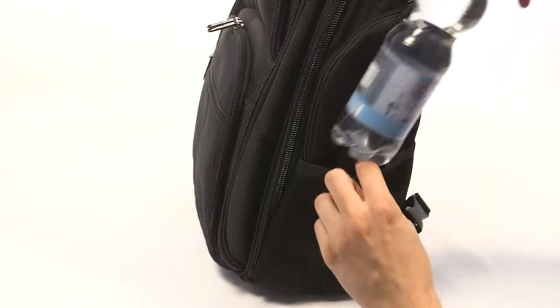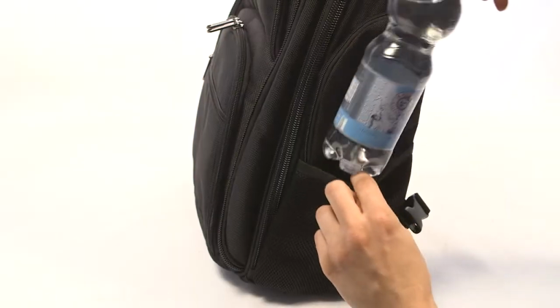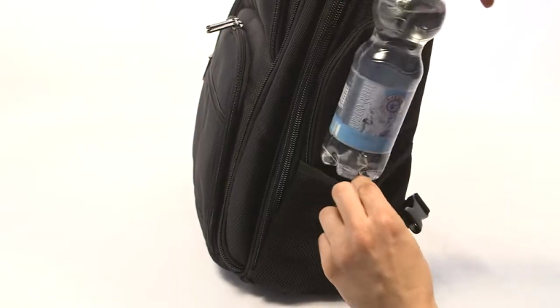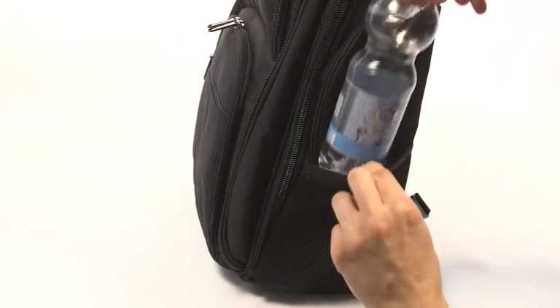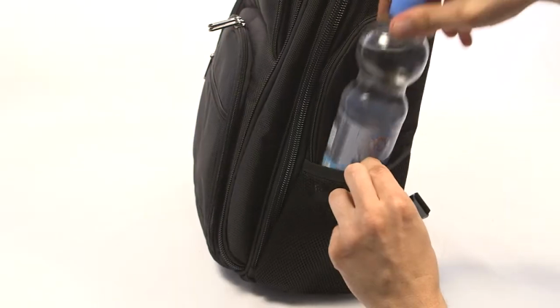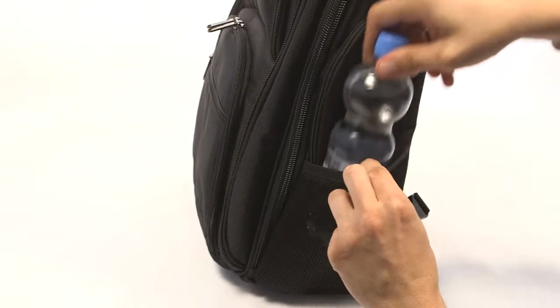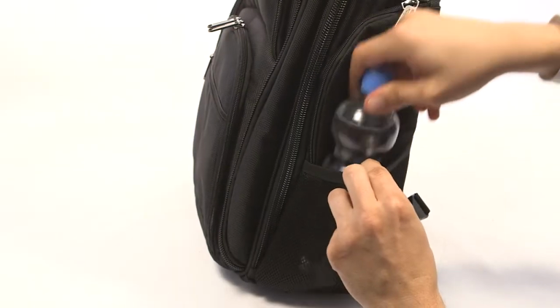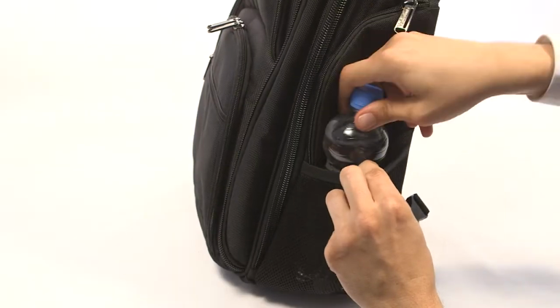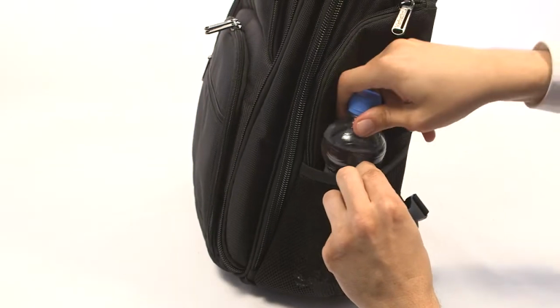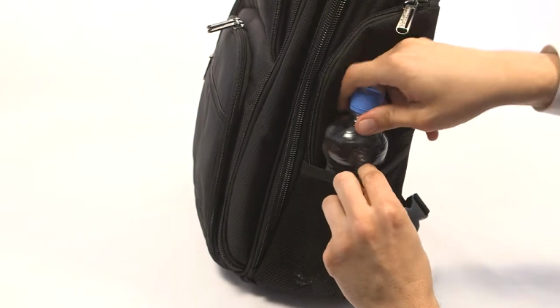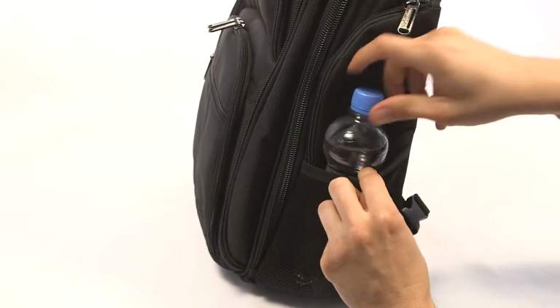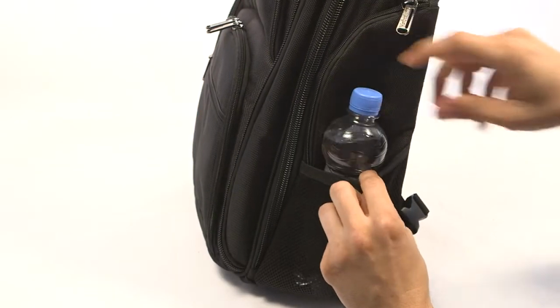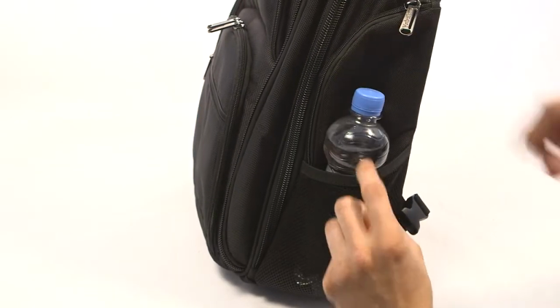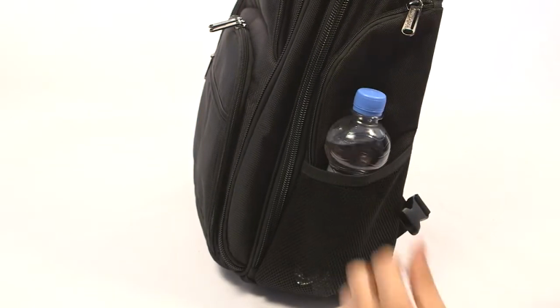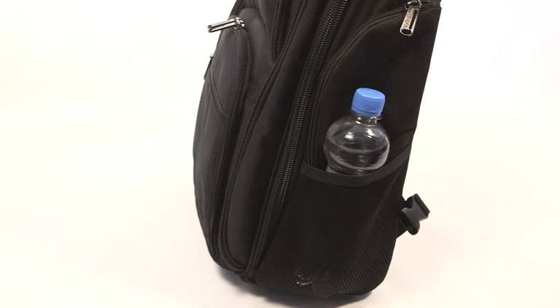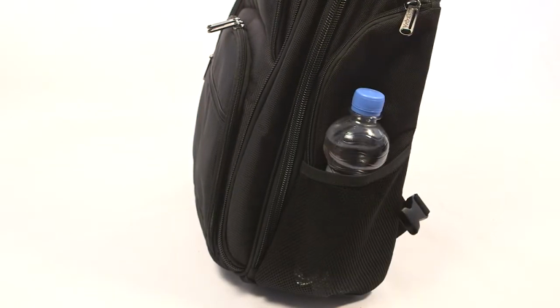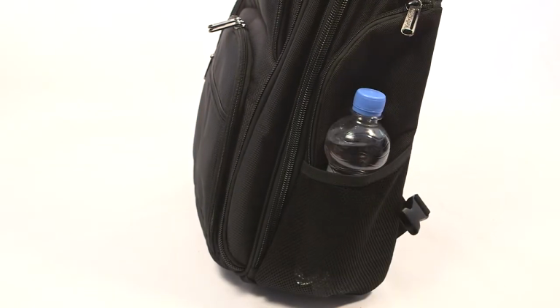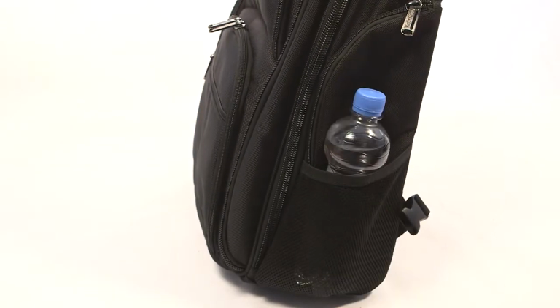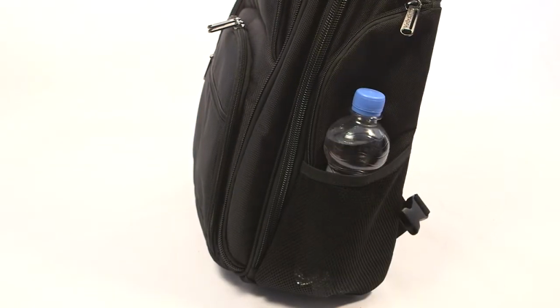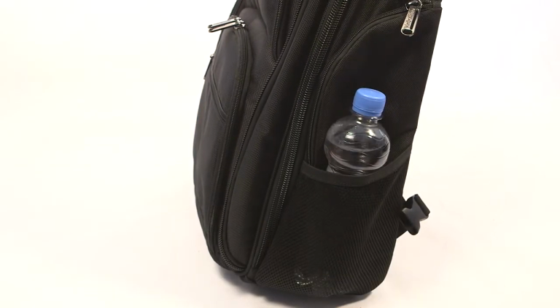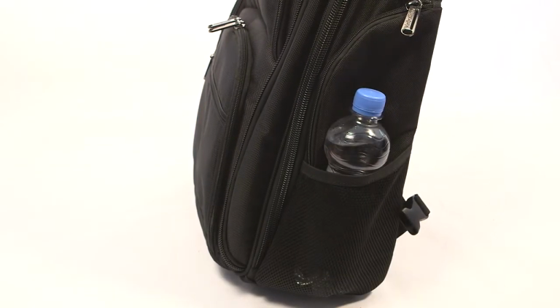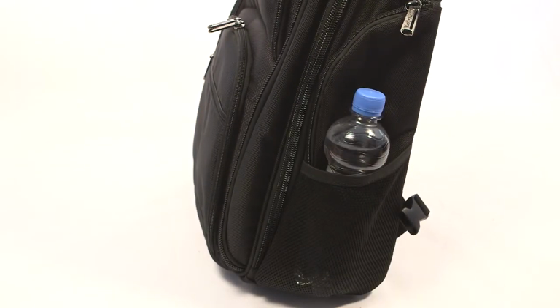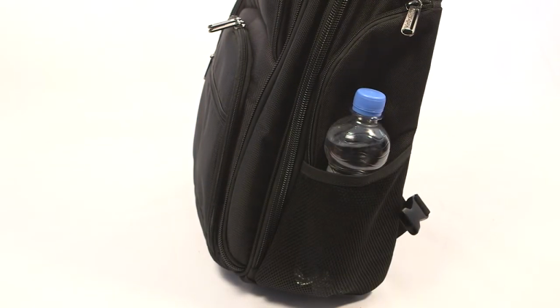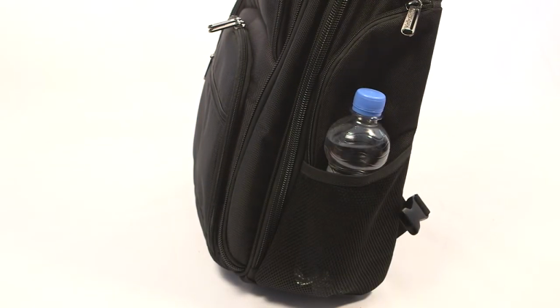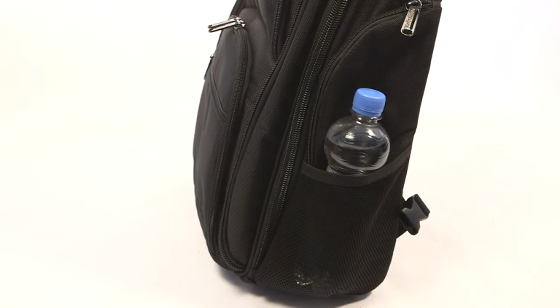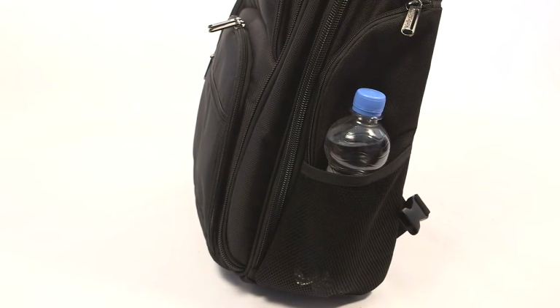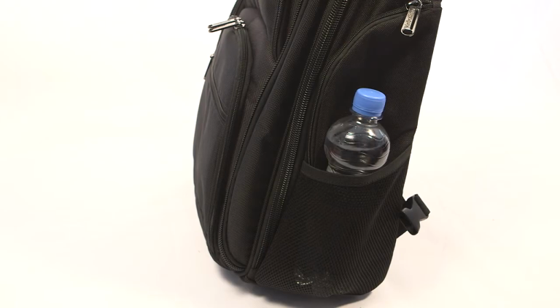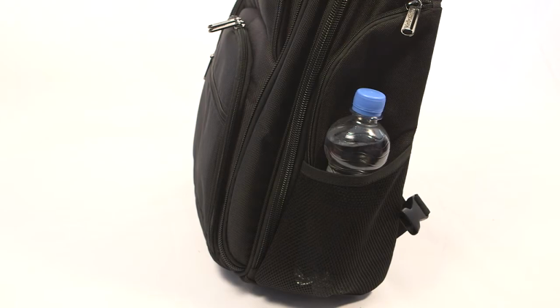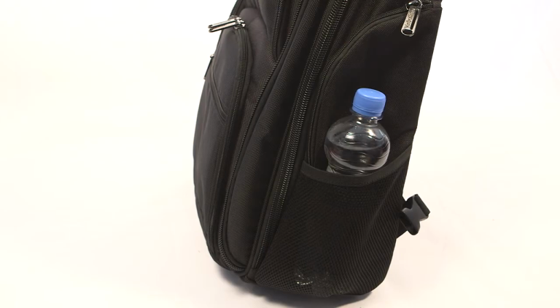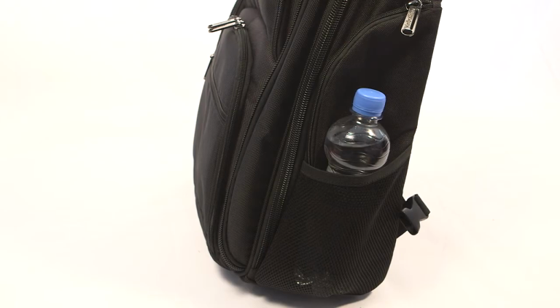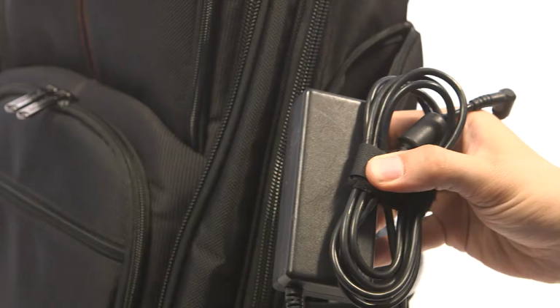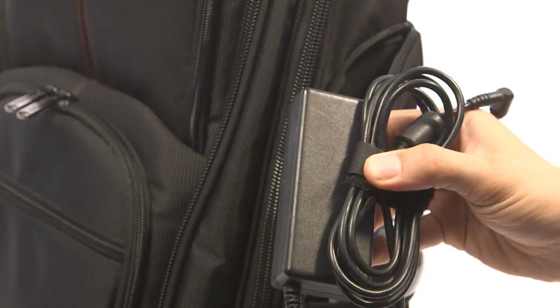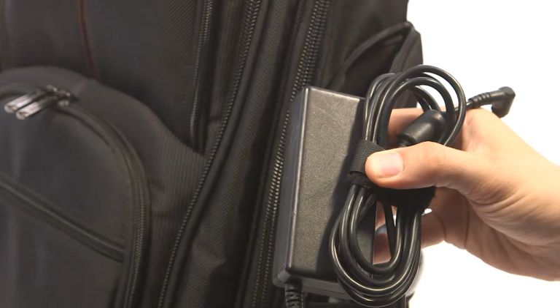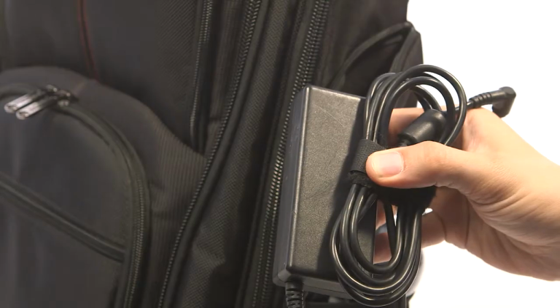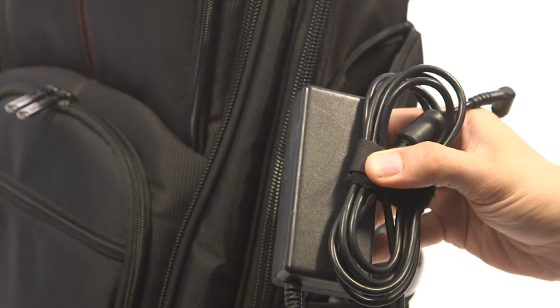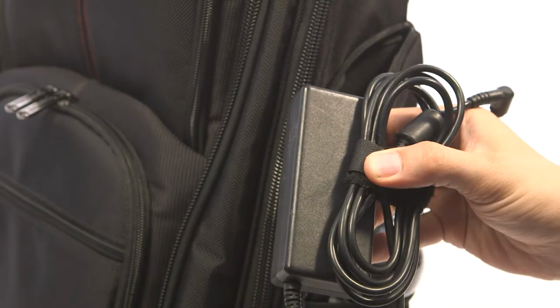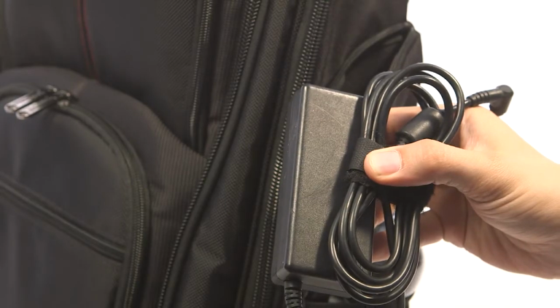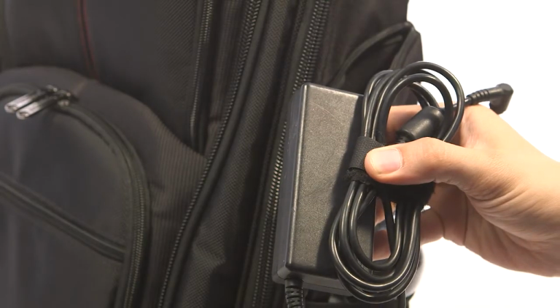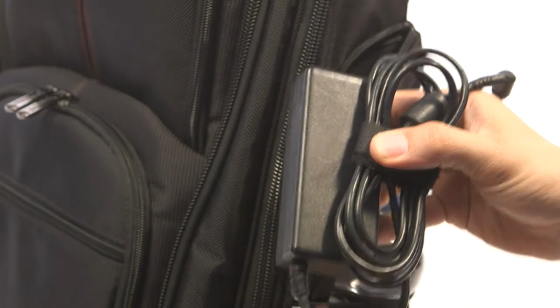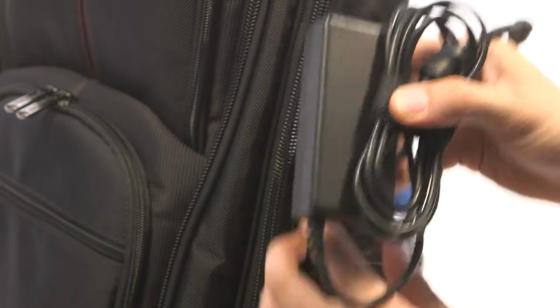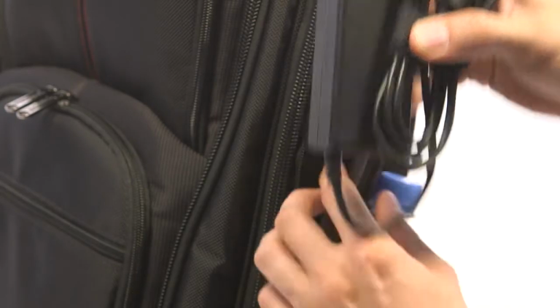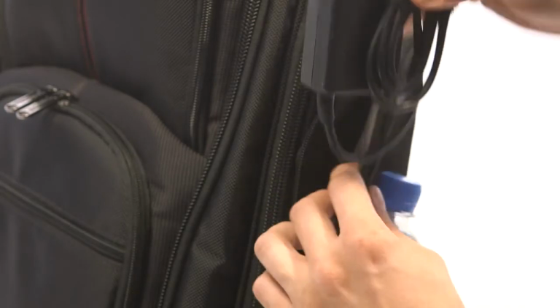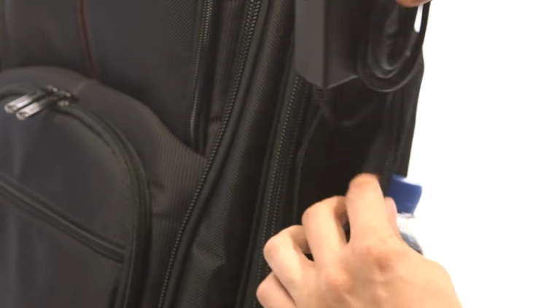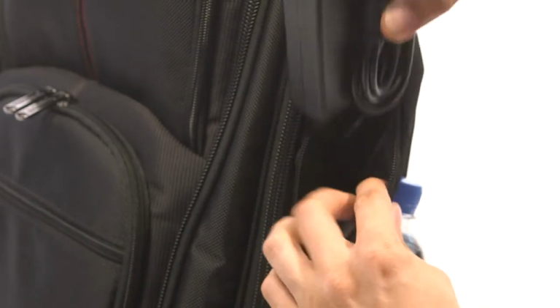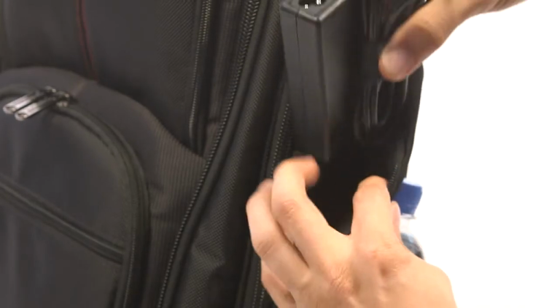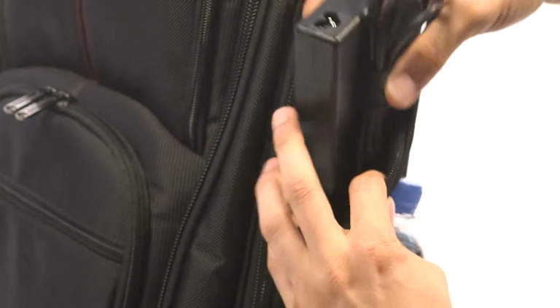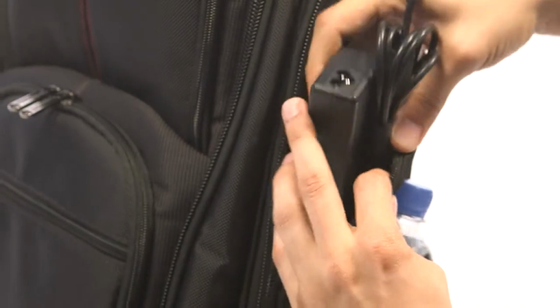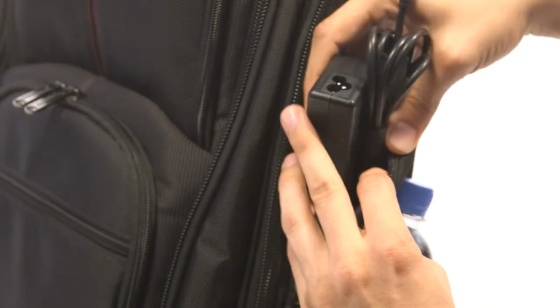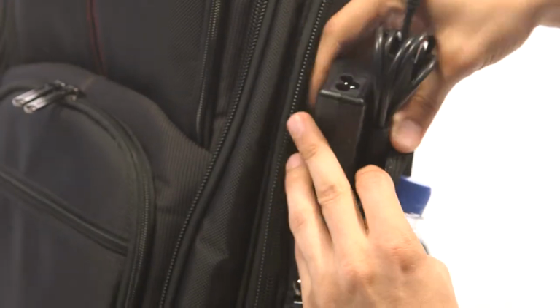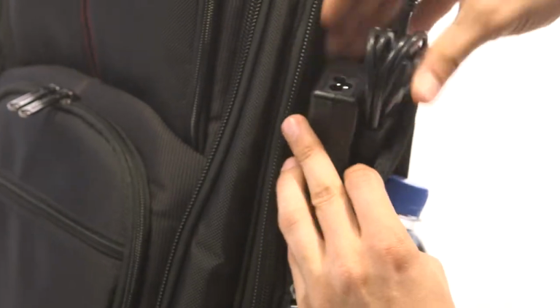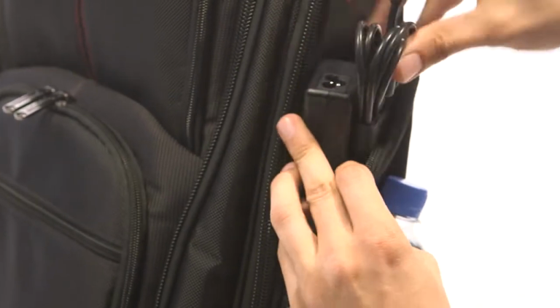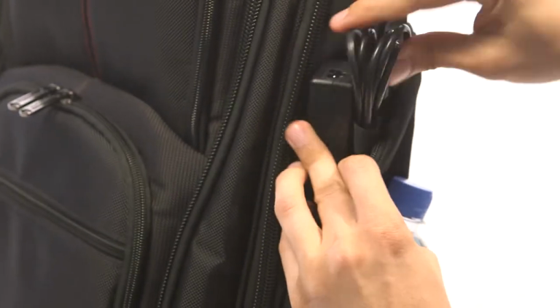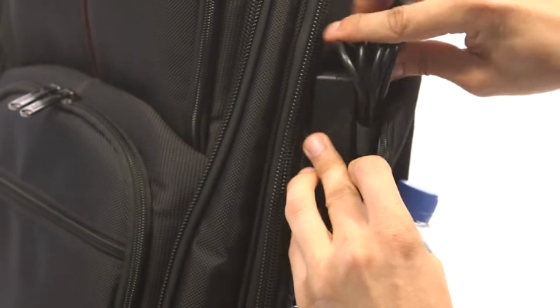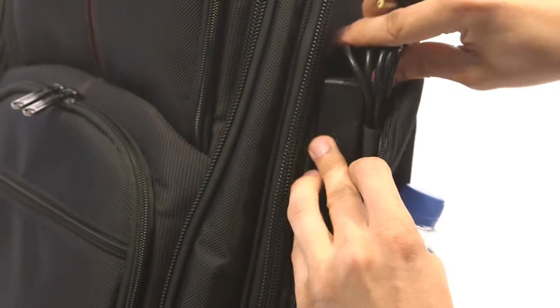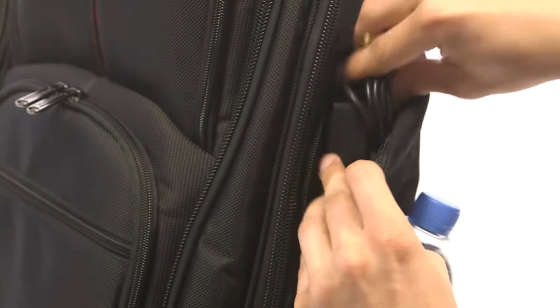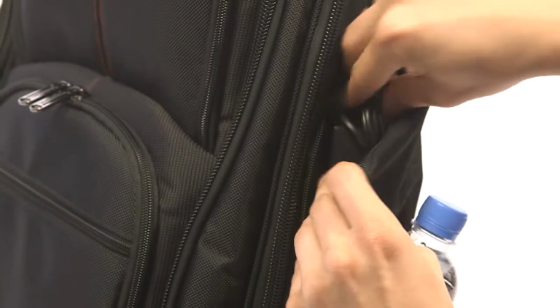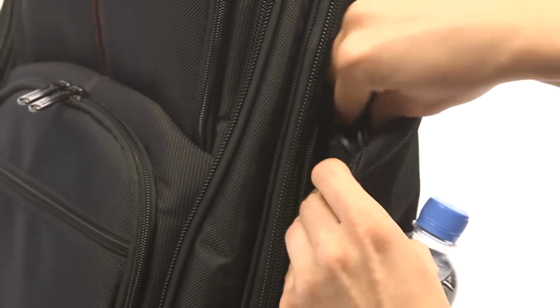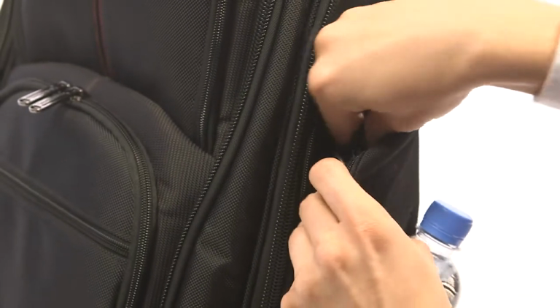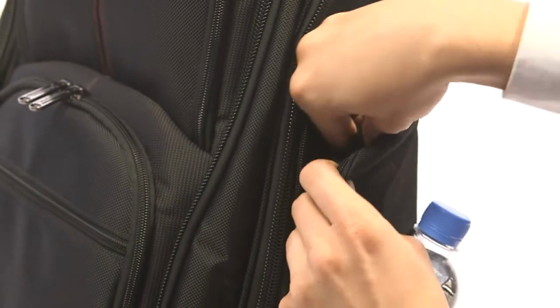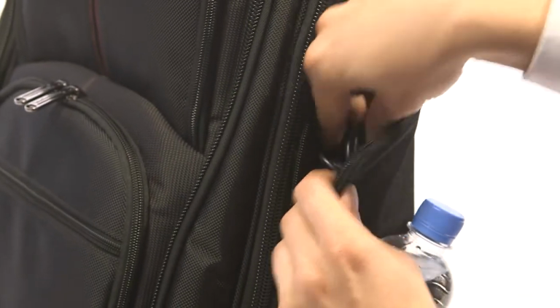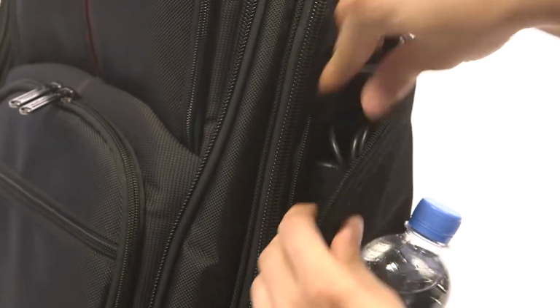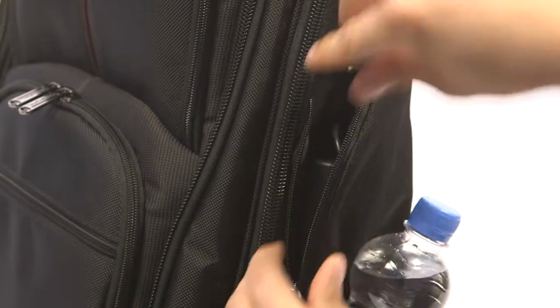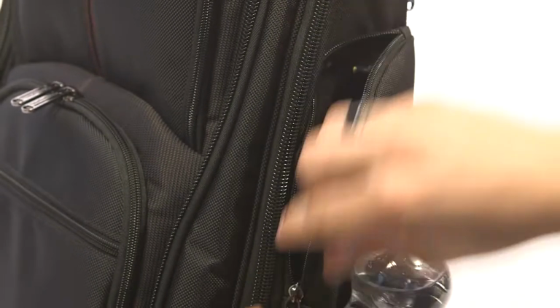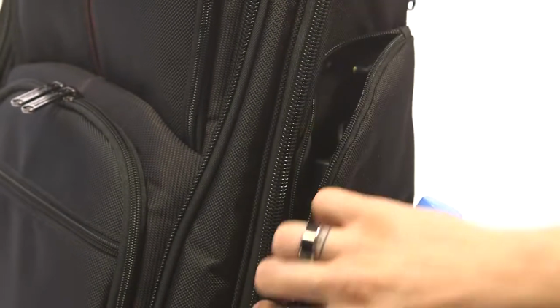On the sides there is room for an umbrella or a water bottle. The deep side pockets are perfect for cables and adapters.